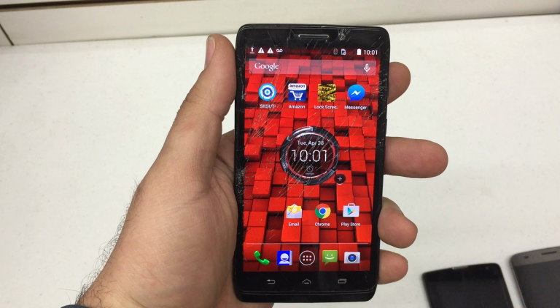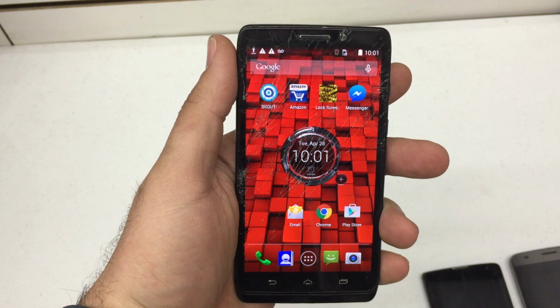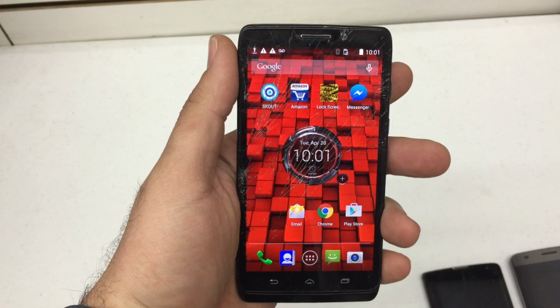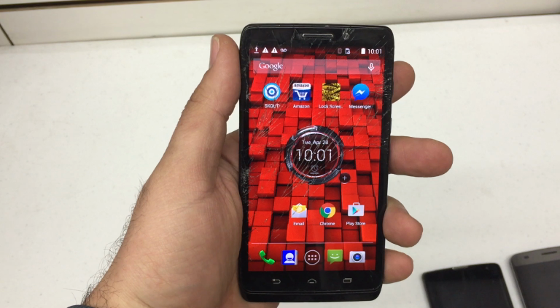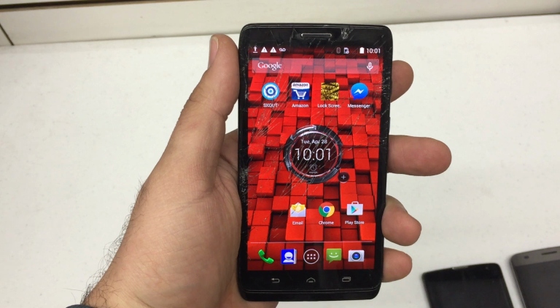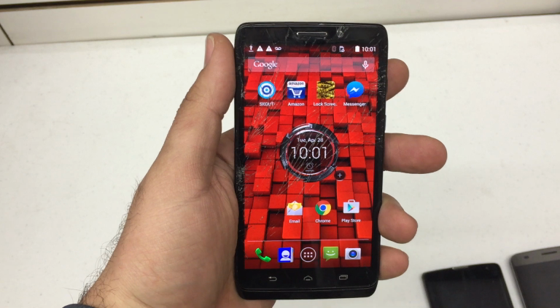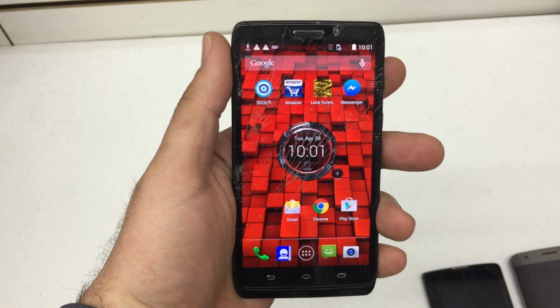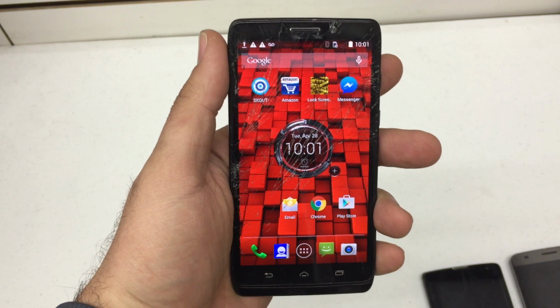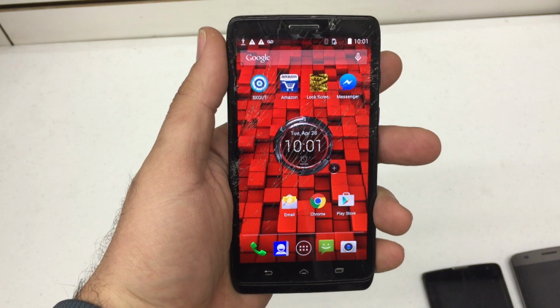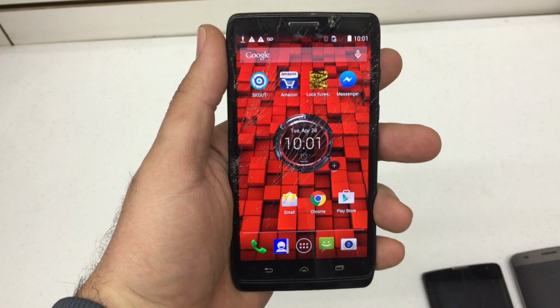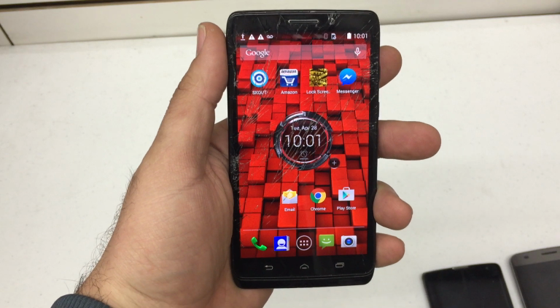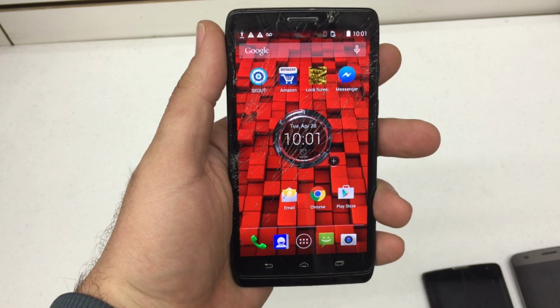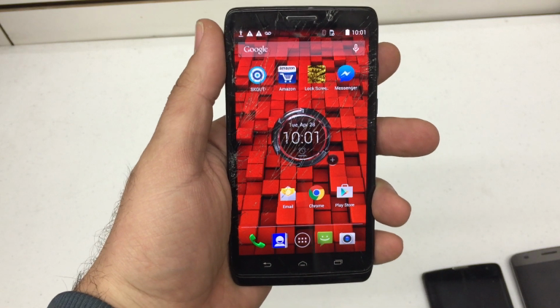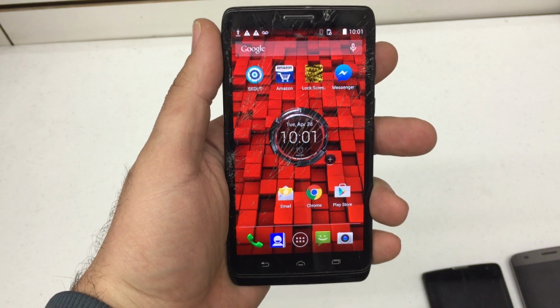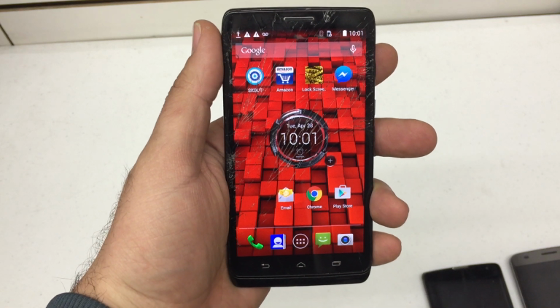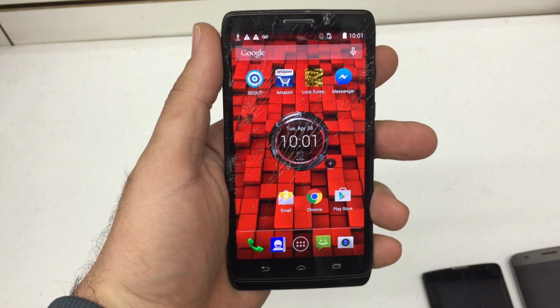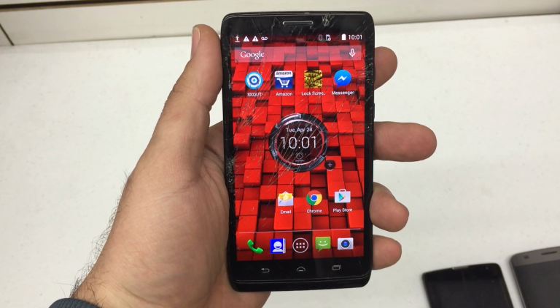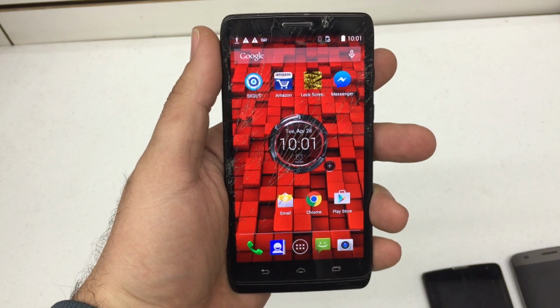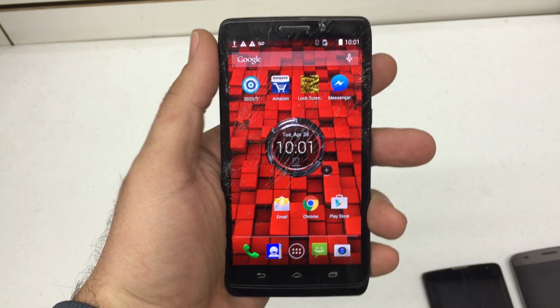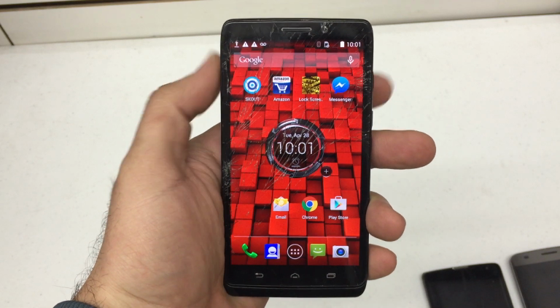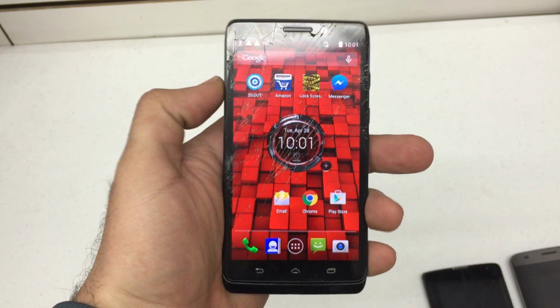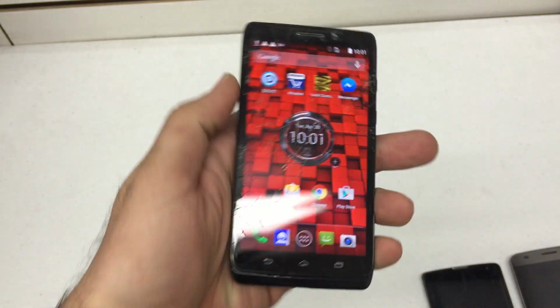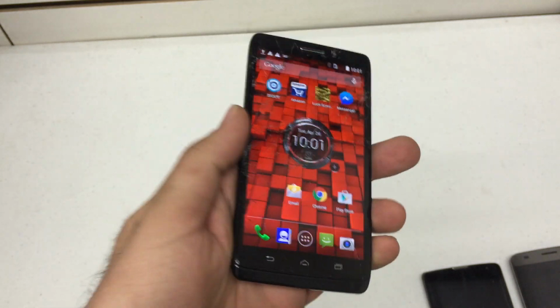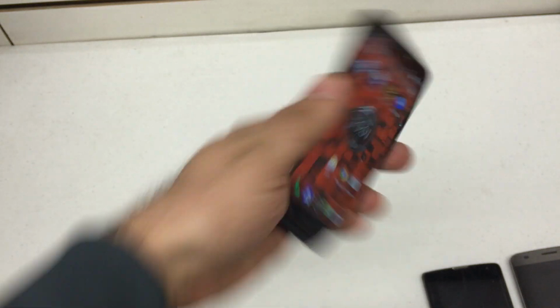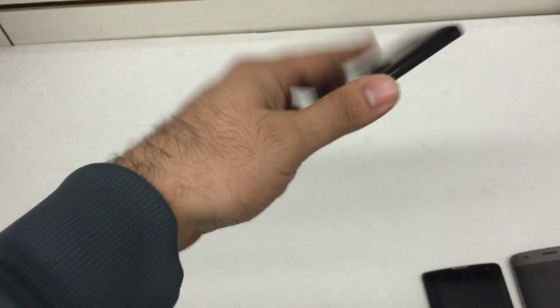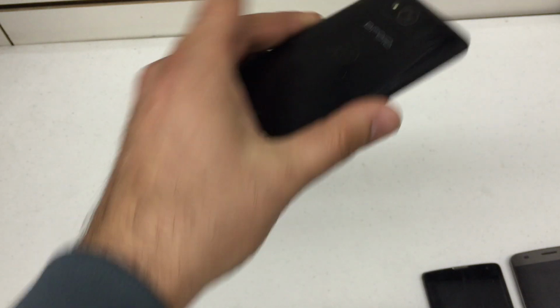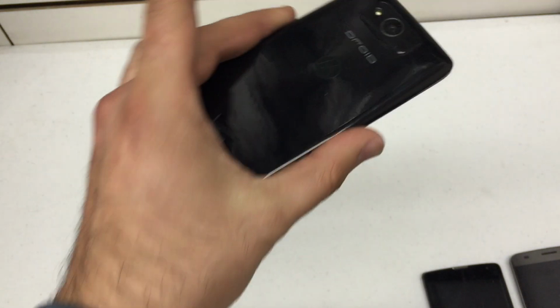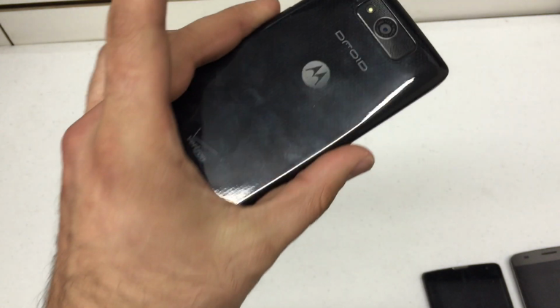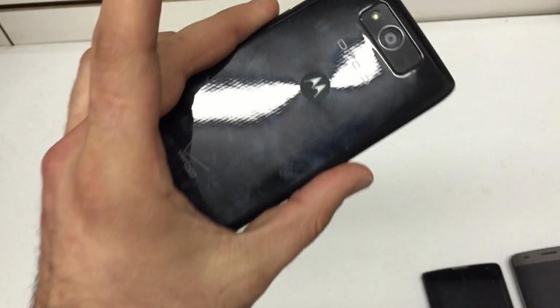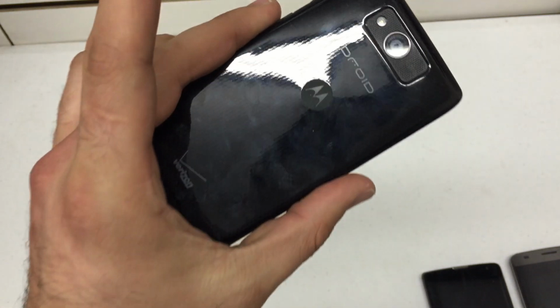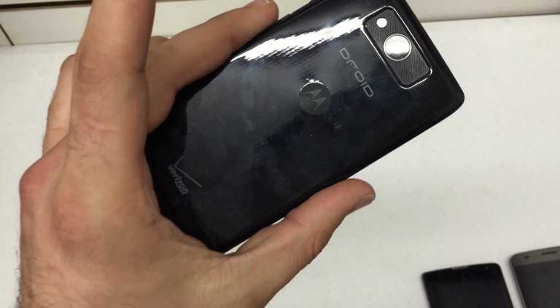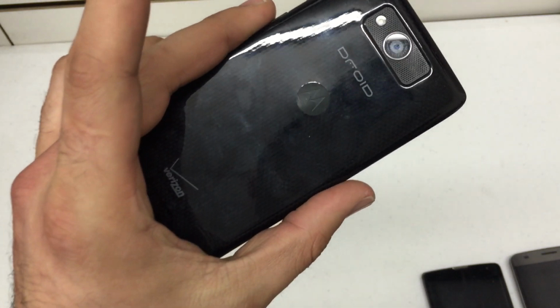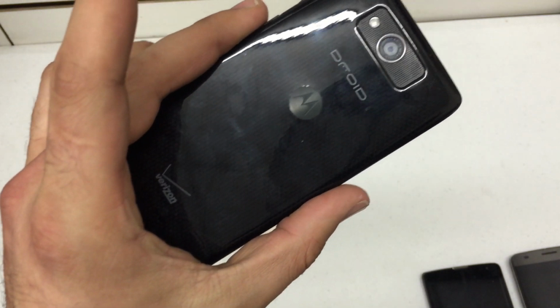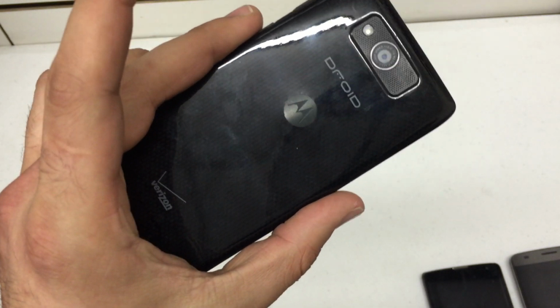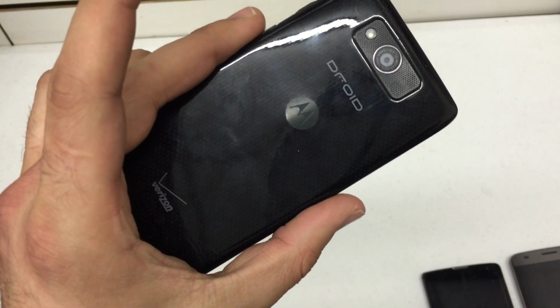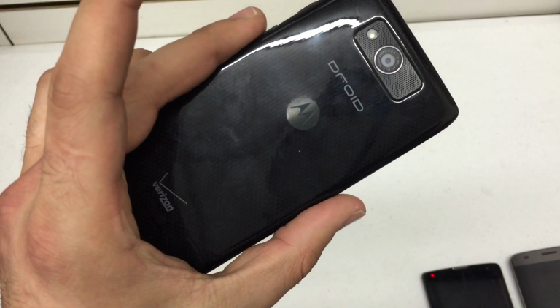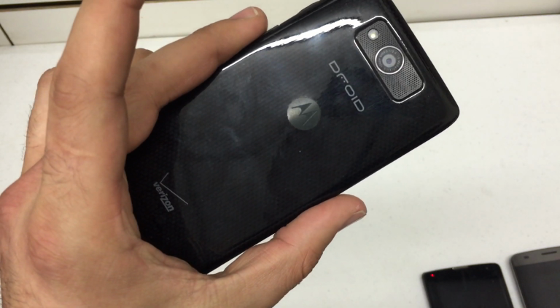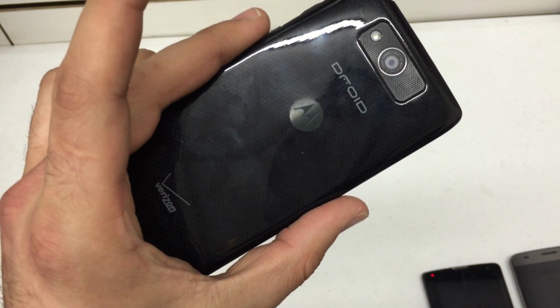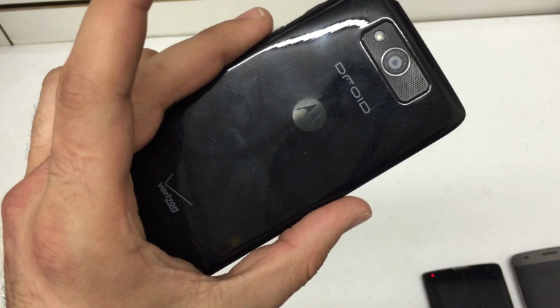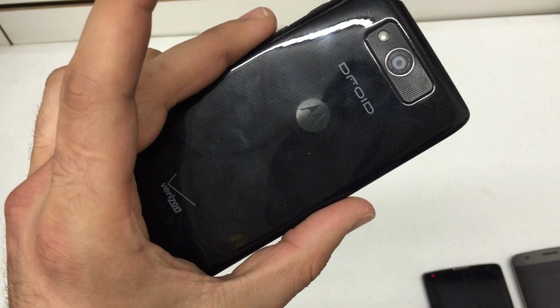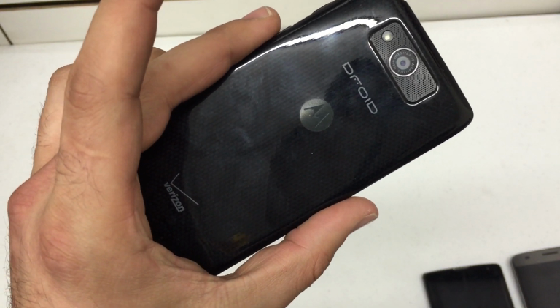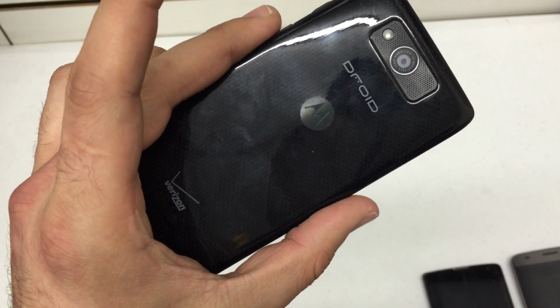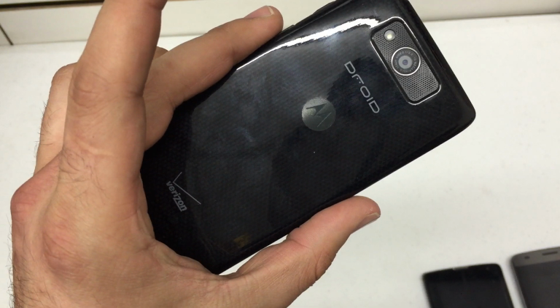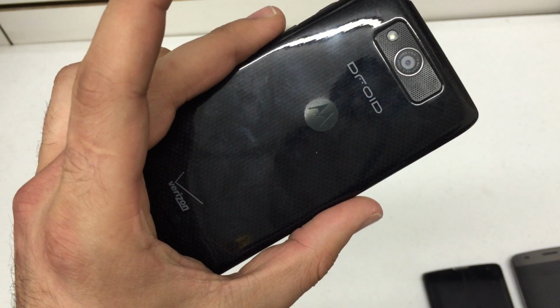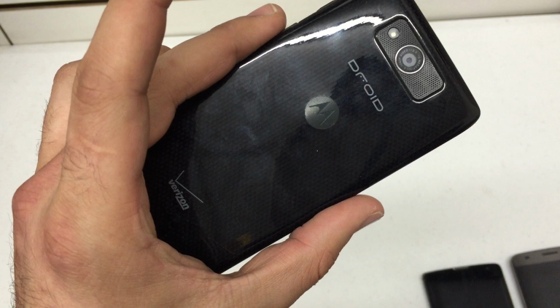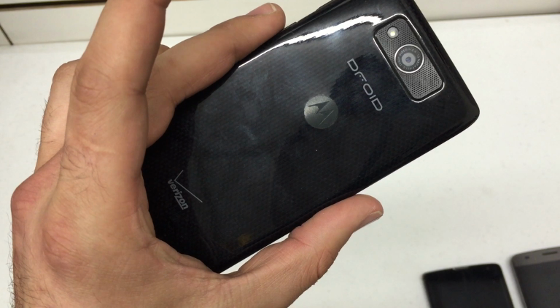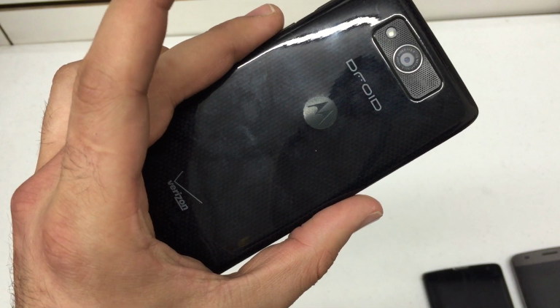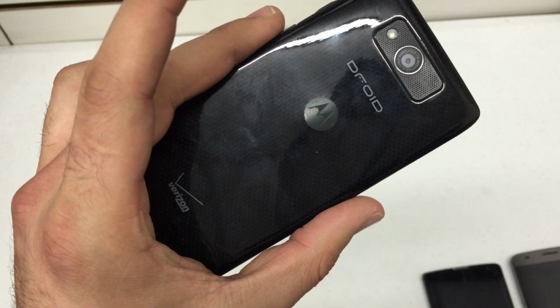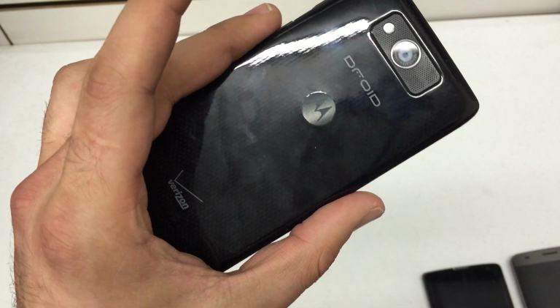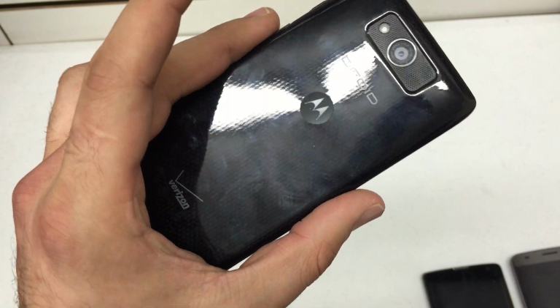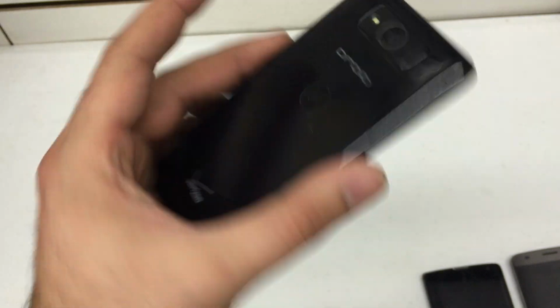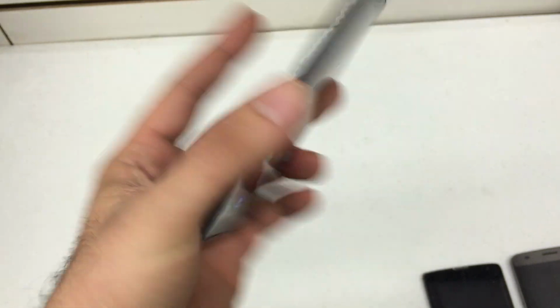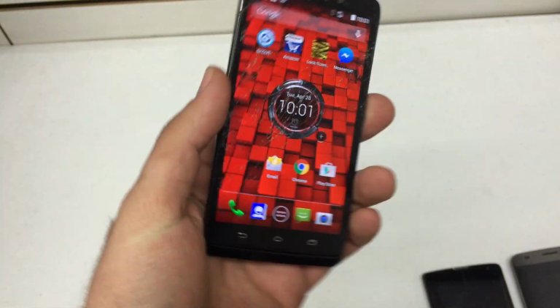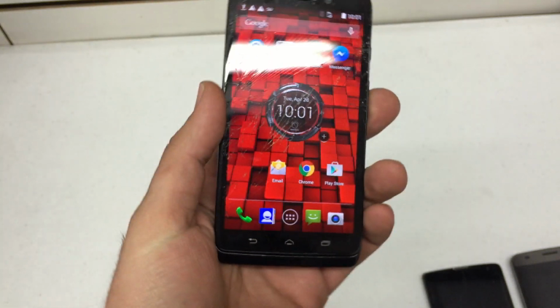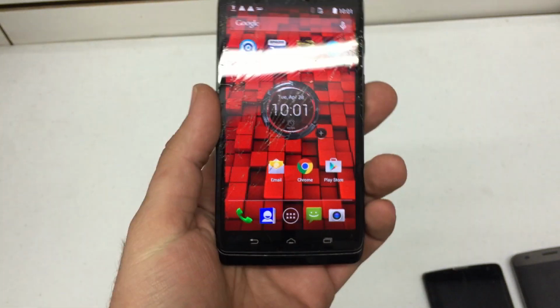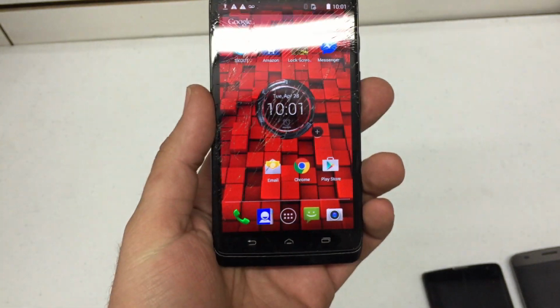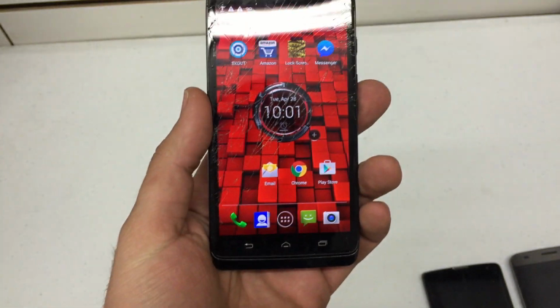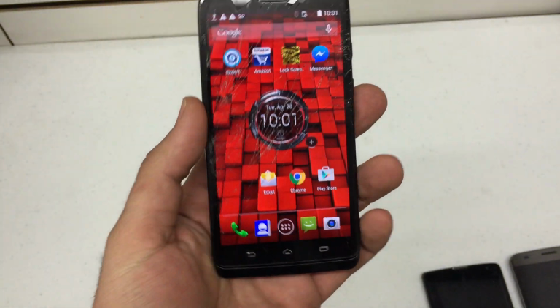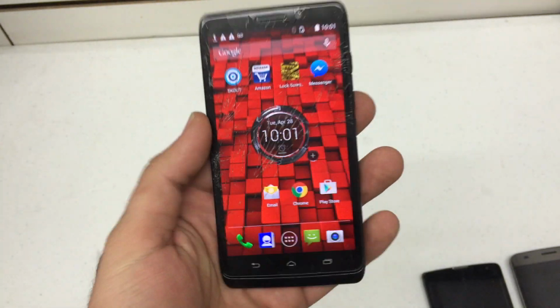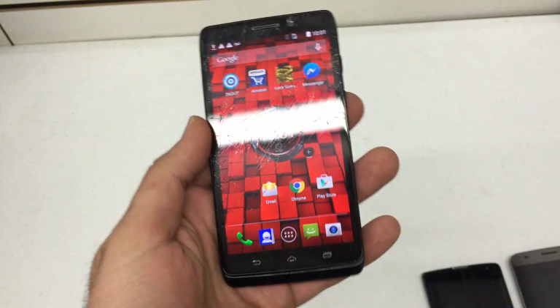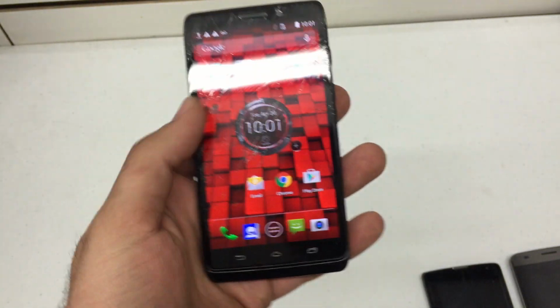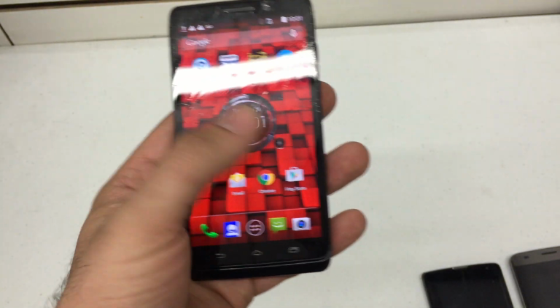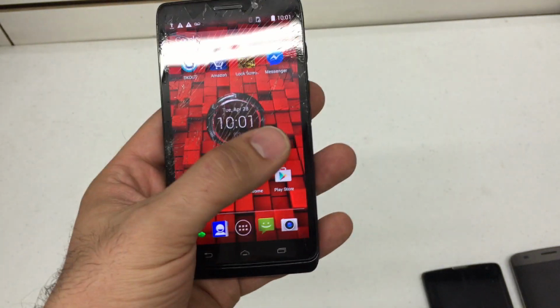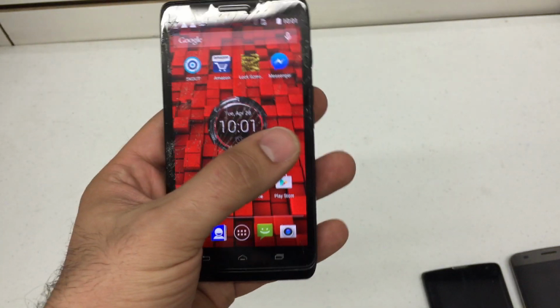What's up YouTube? Hard Reset King here. I'm going to show you how to hard reset the Motorola Droid Ultra from Verizon Wireless.